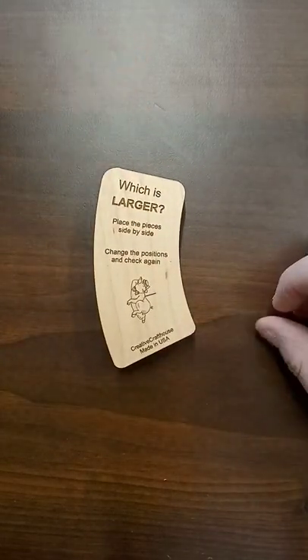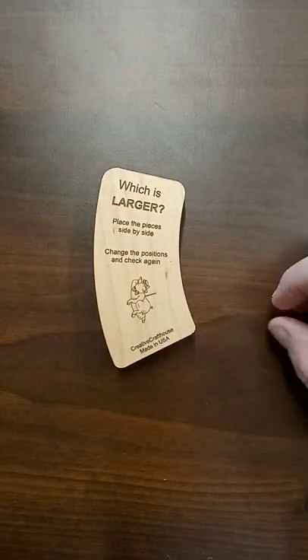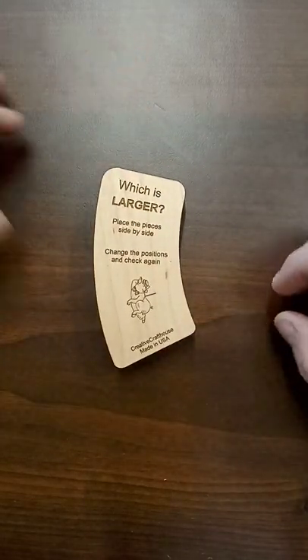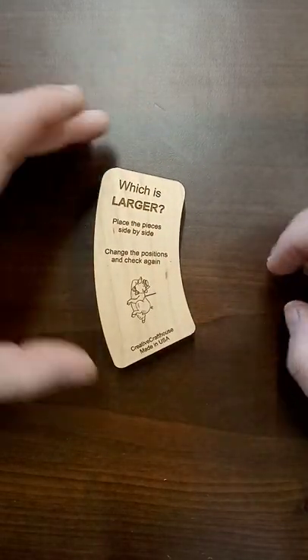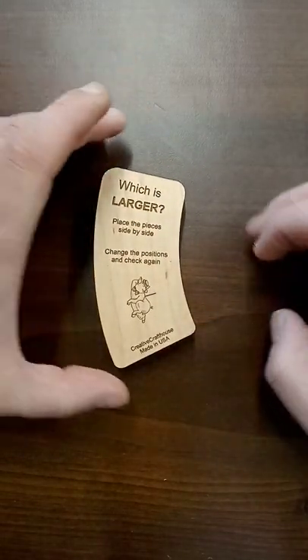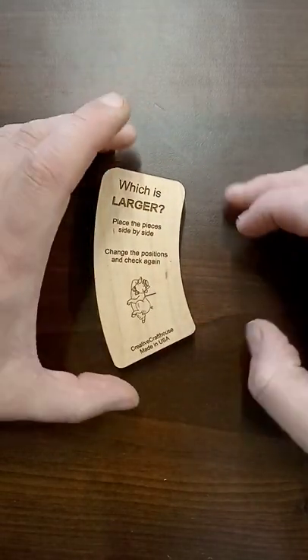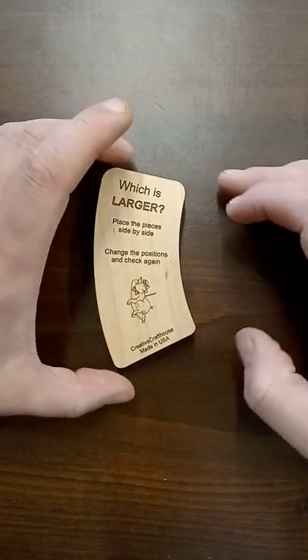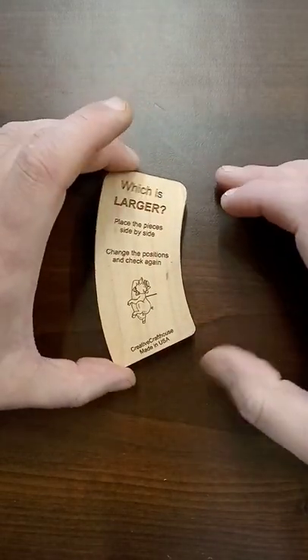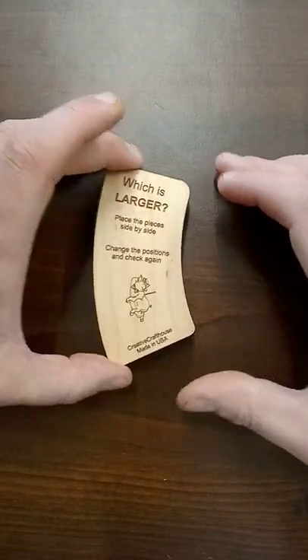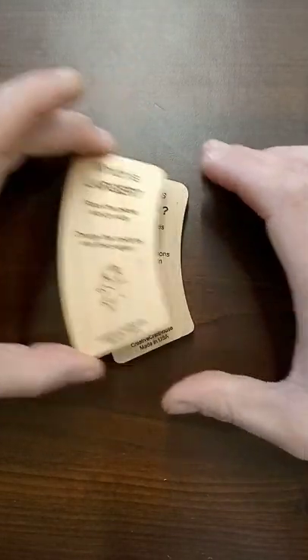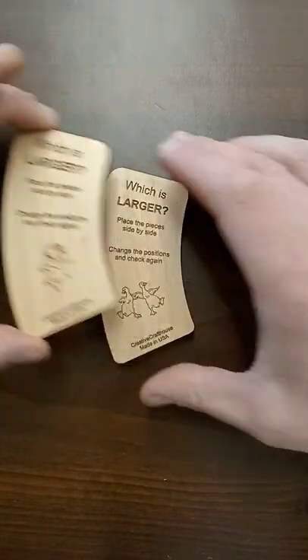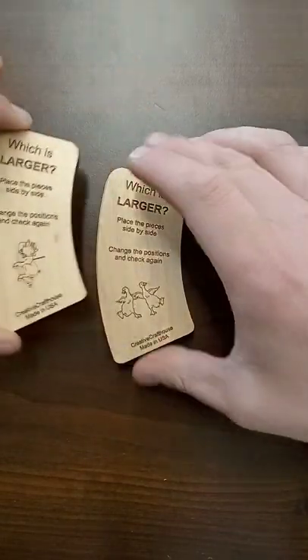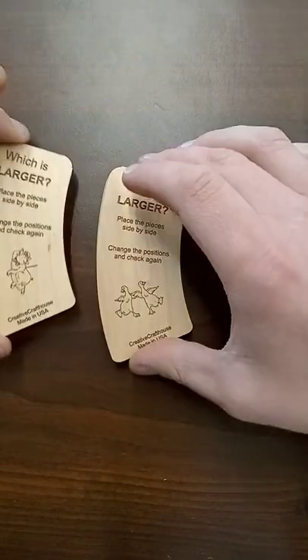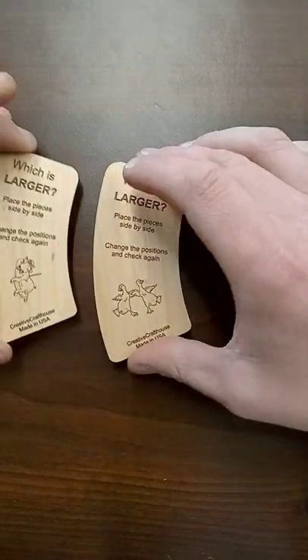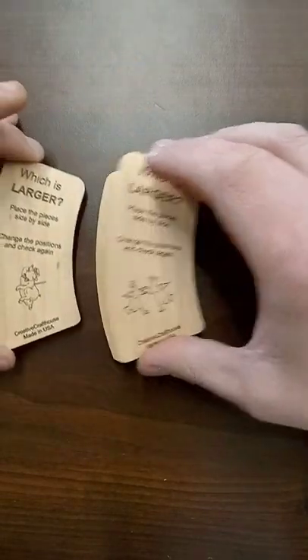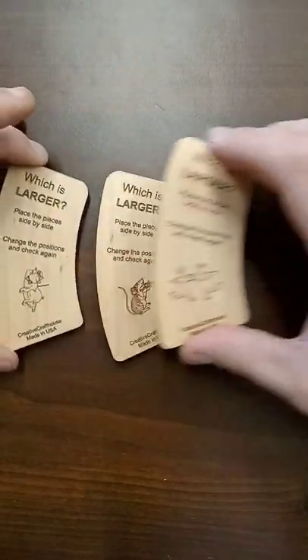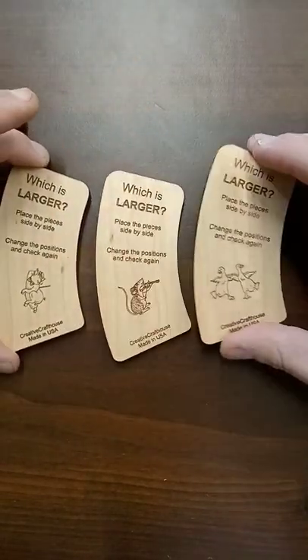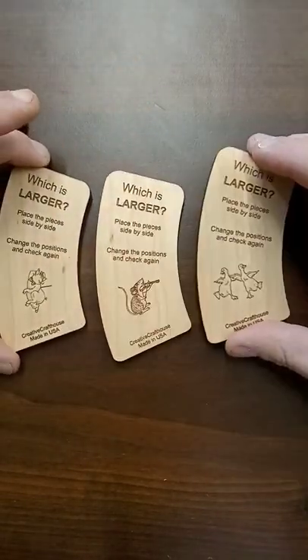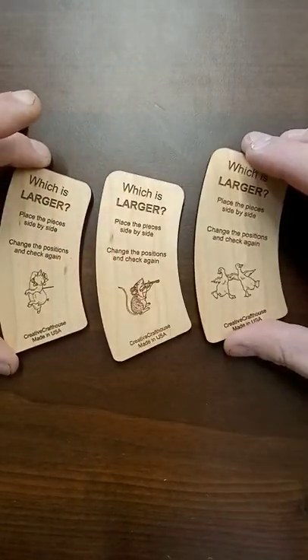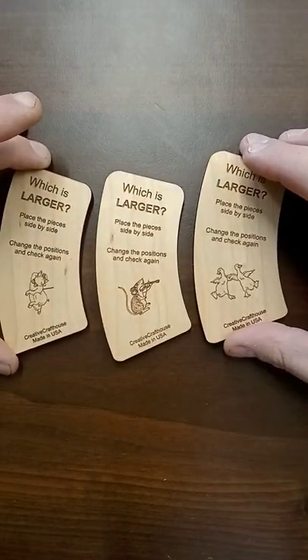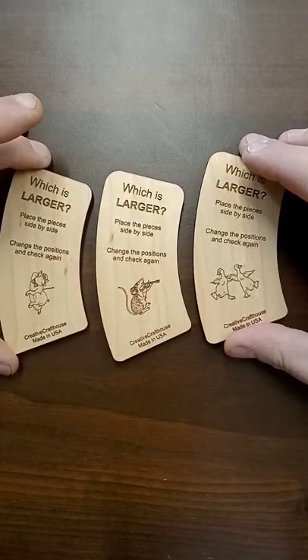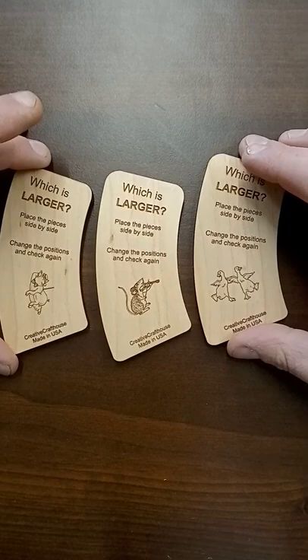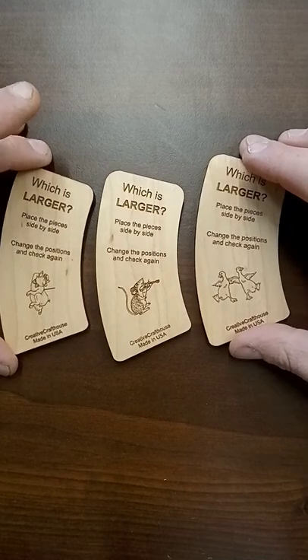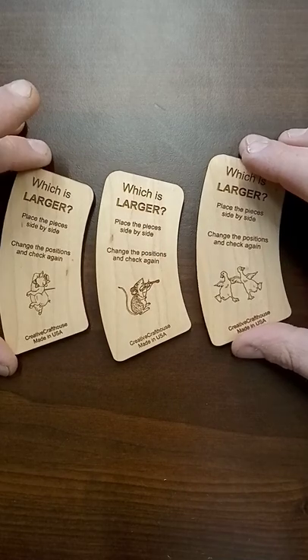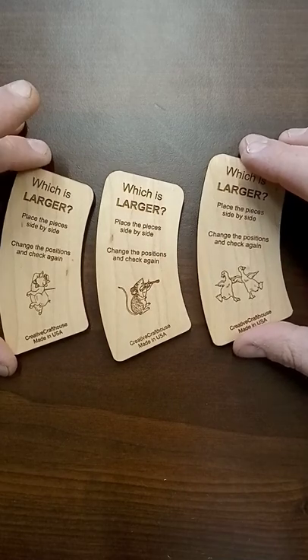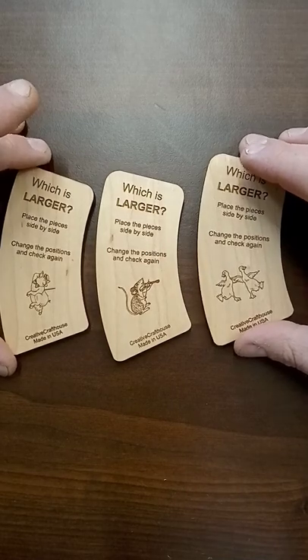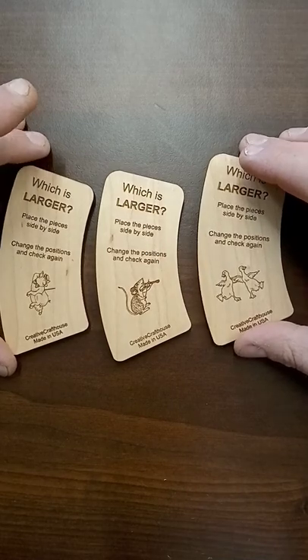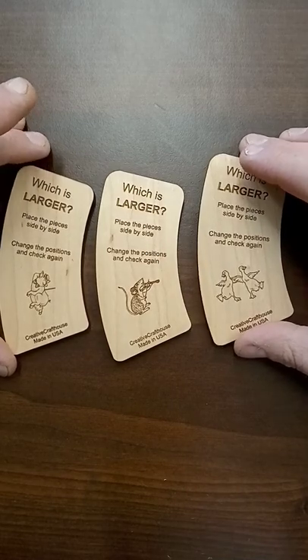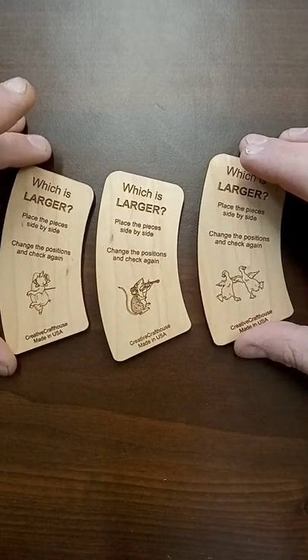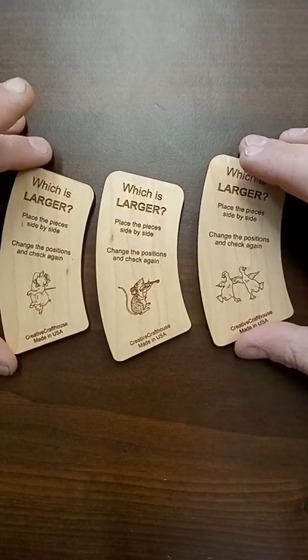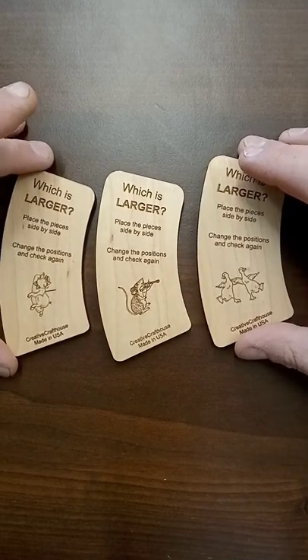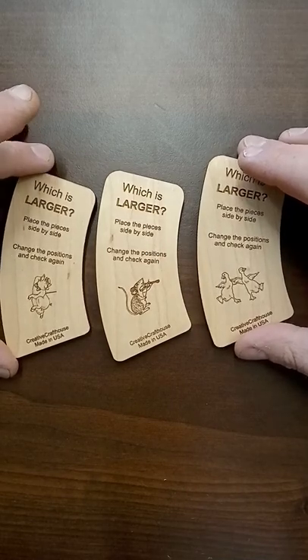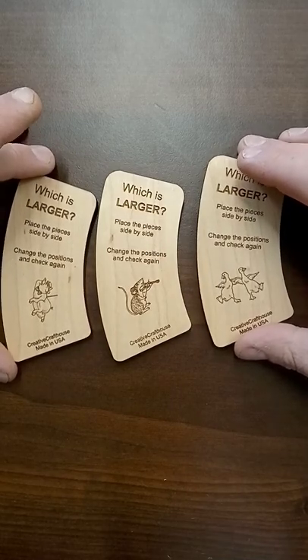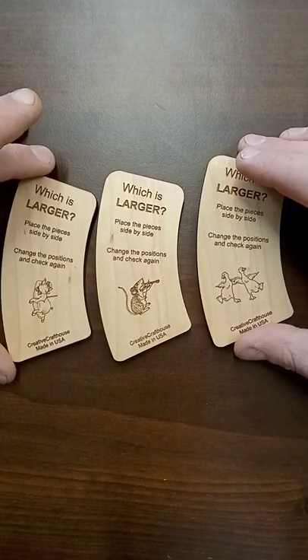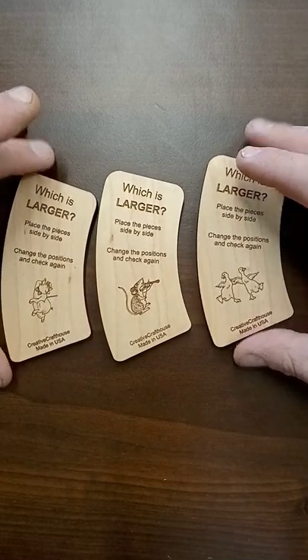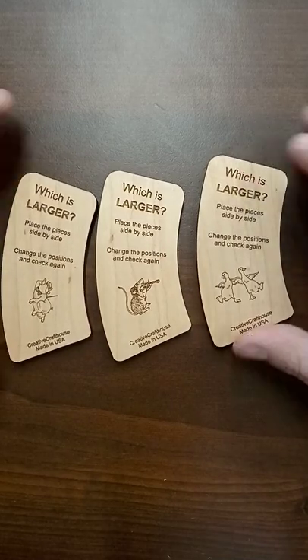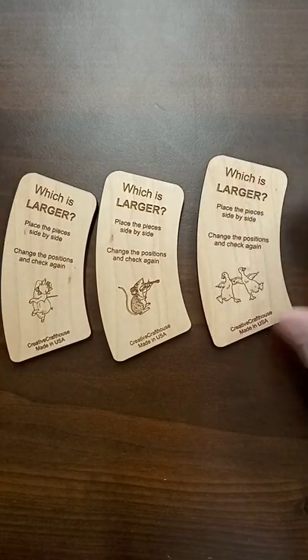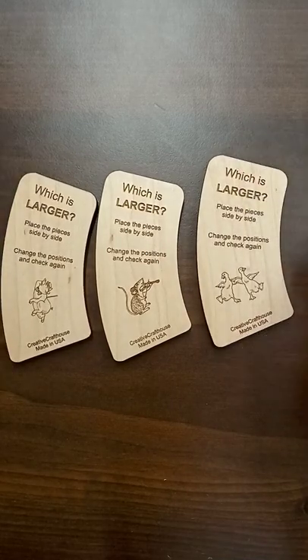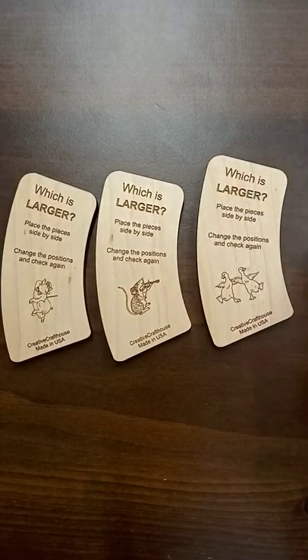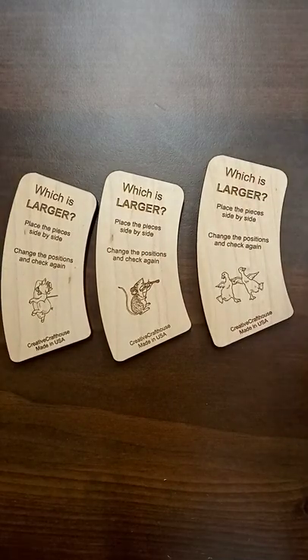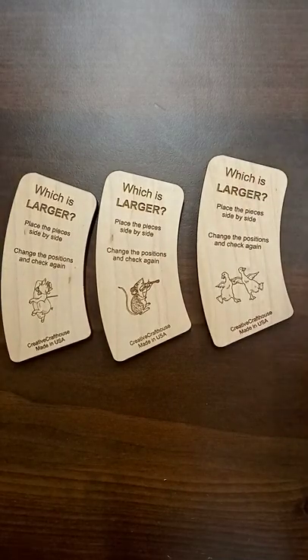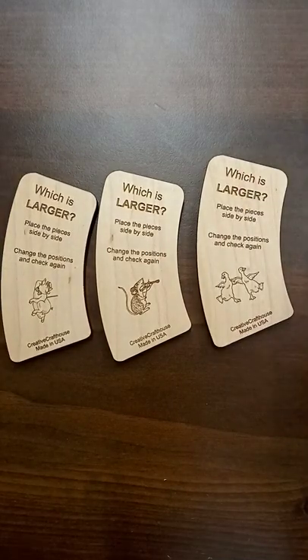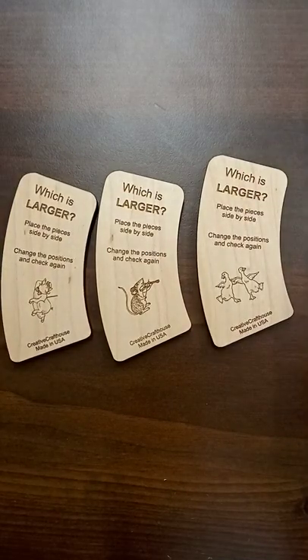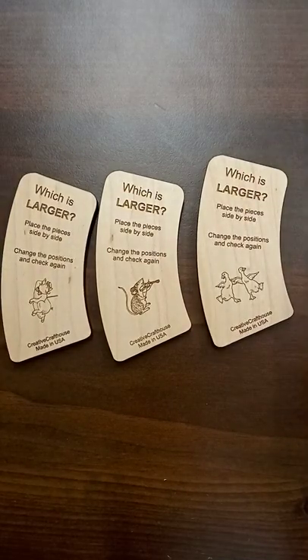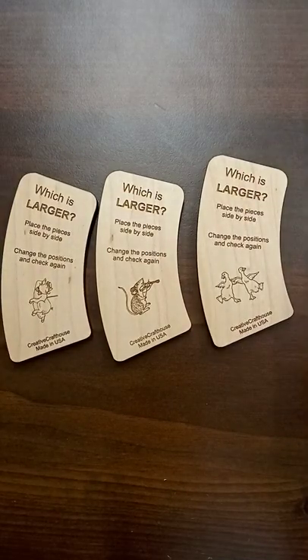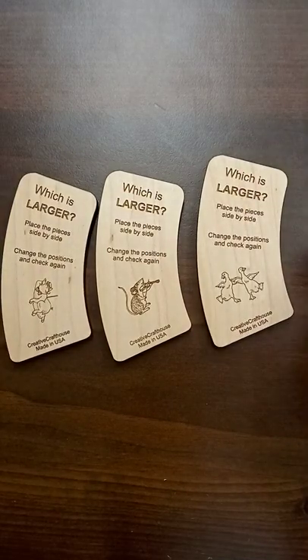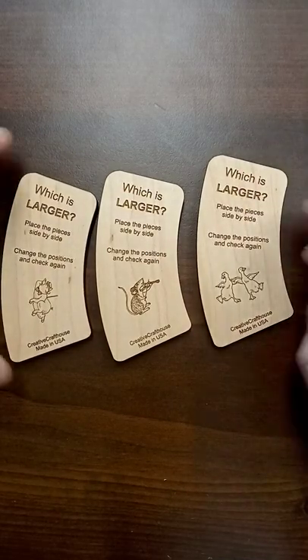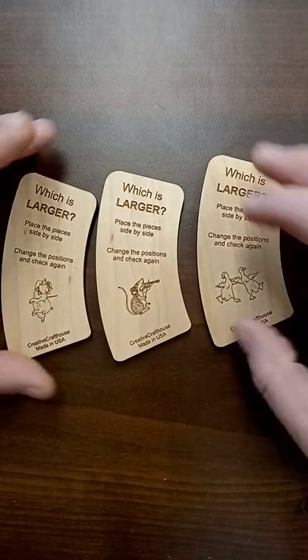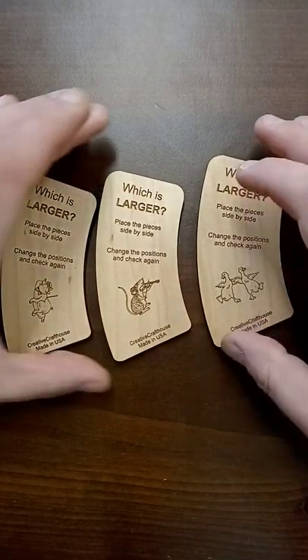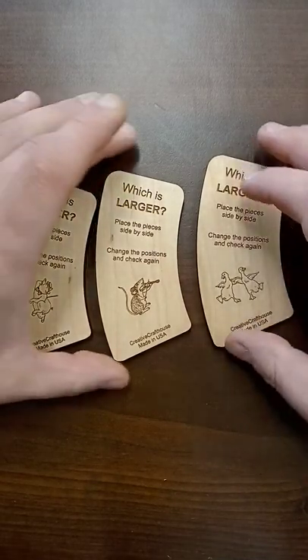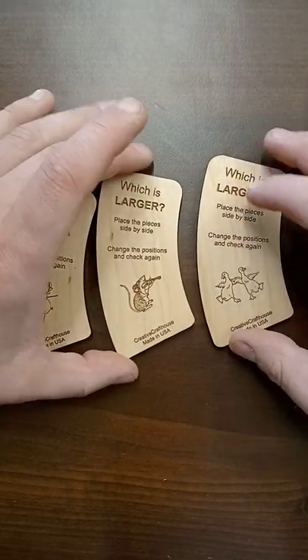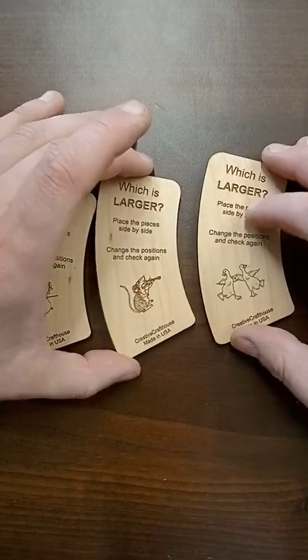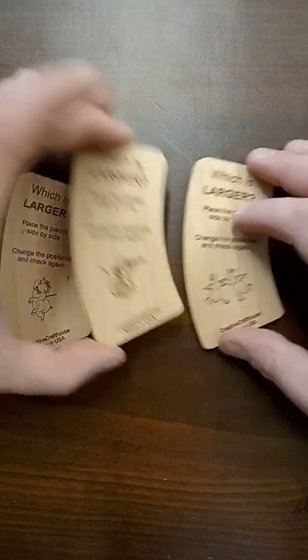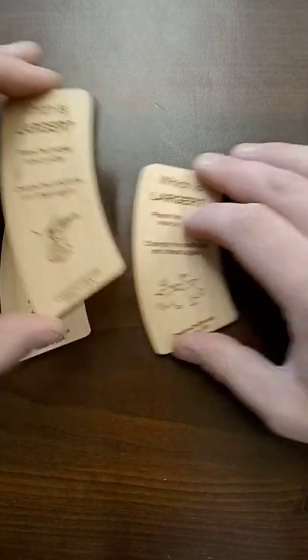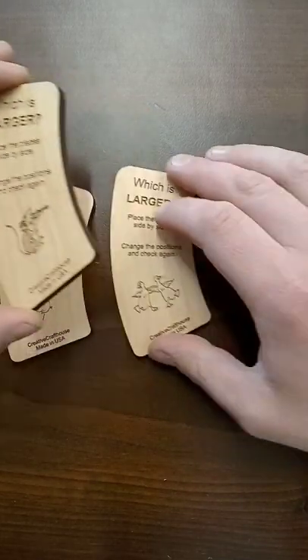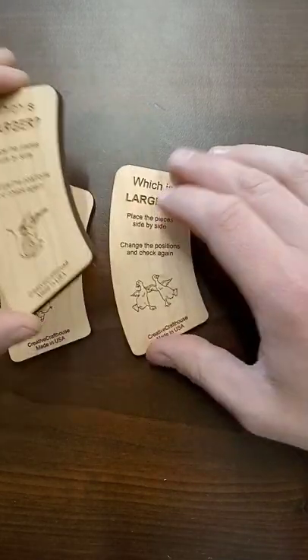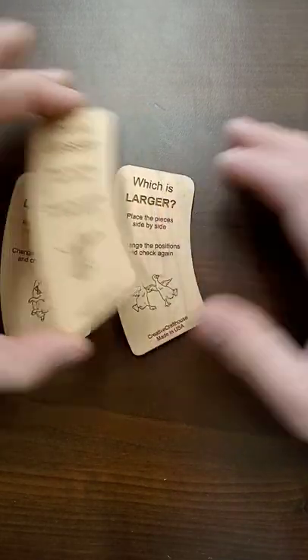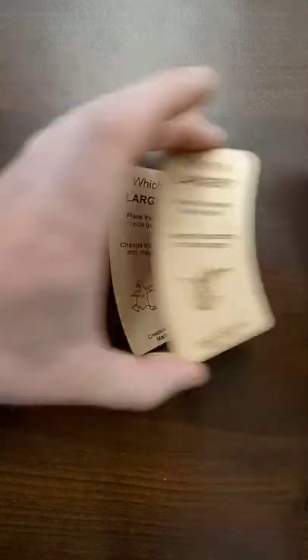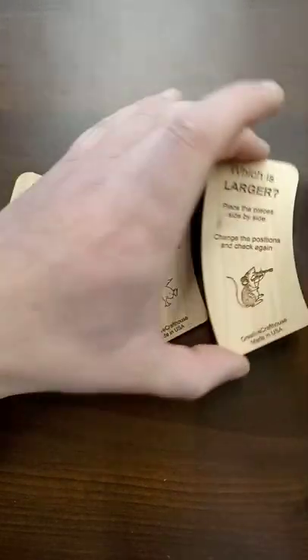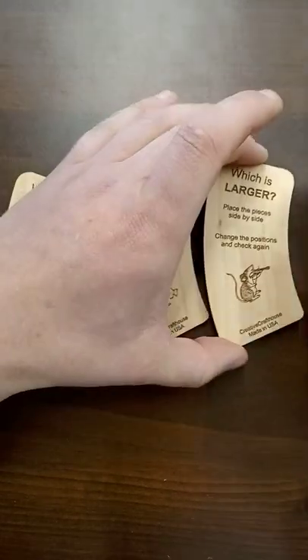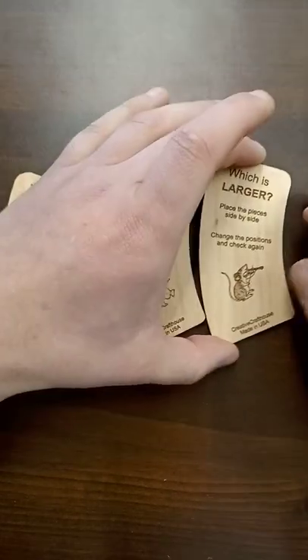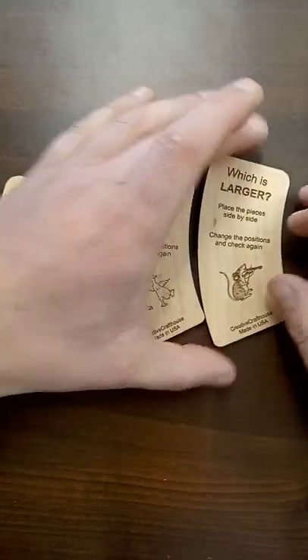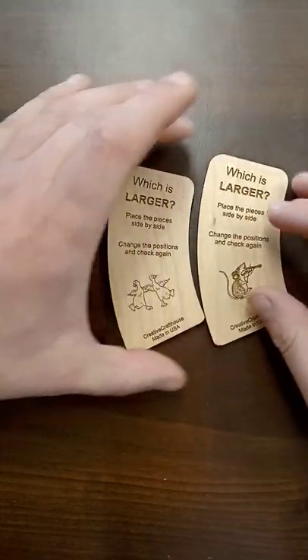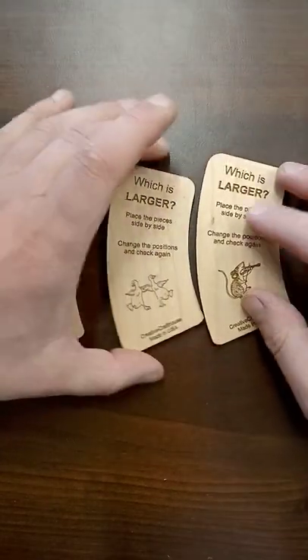This one is just a fun optical illusion. It doesn't matter which piece you have on the right — that one's always going to look bigger than the others.